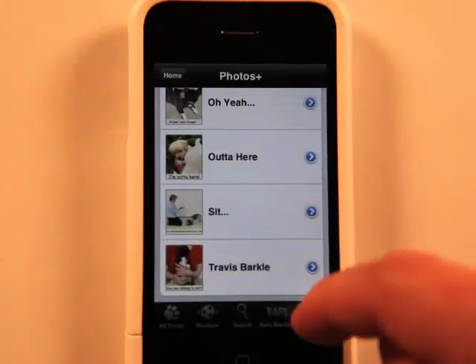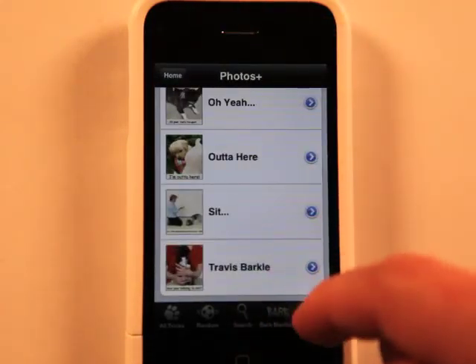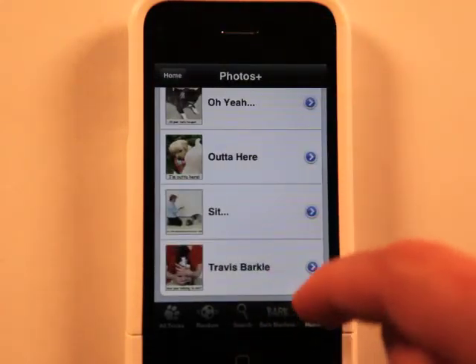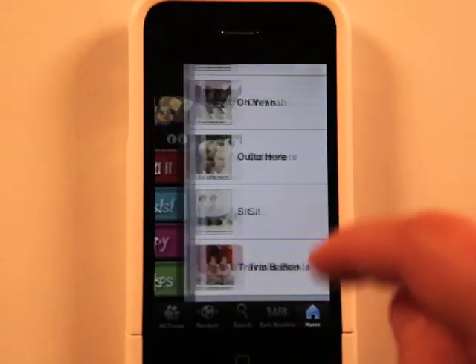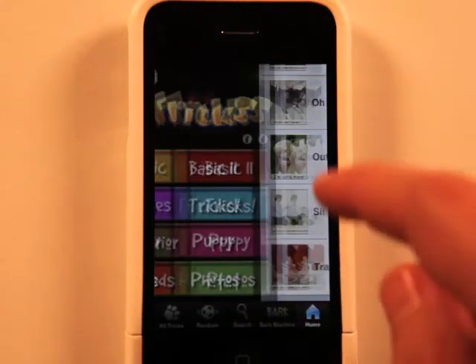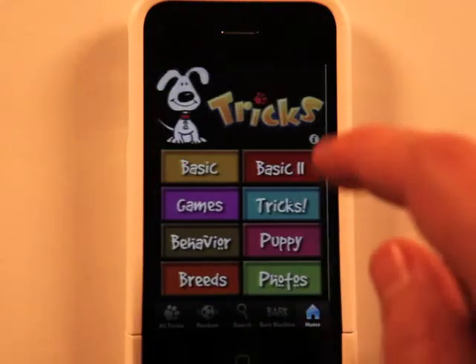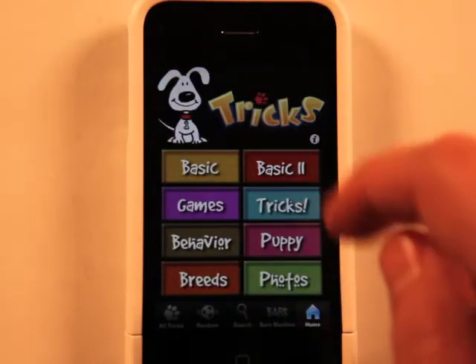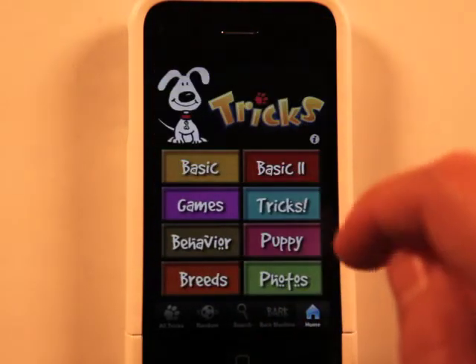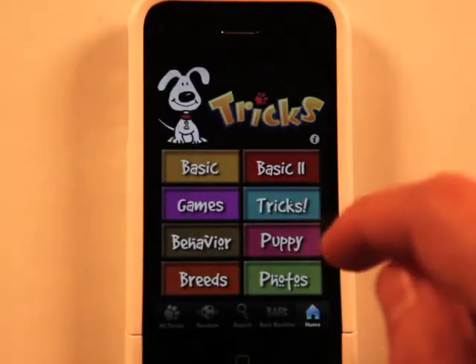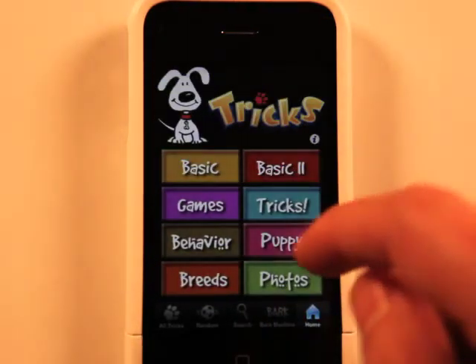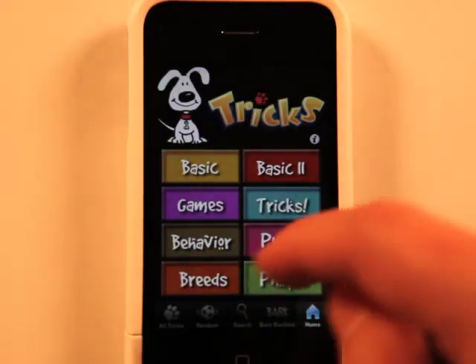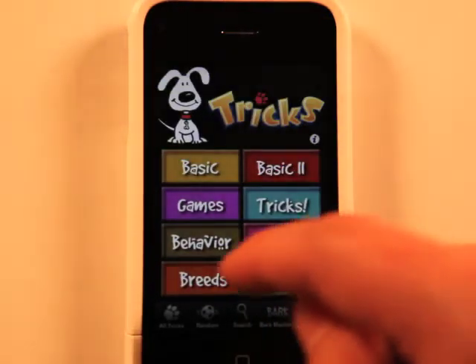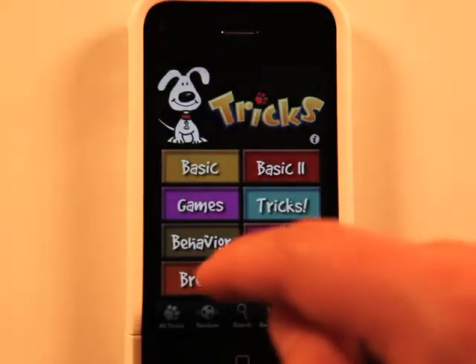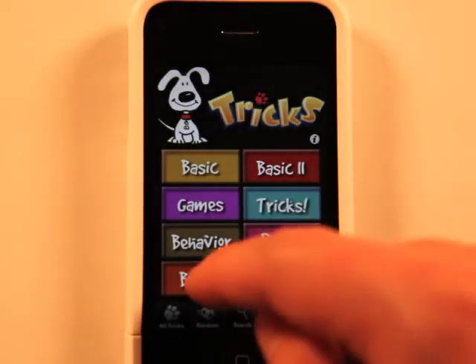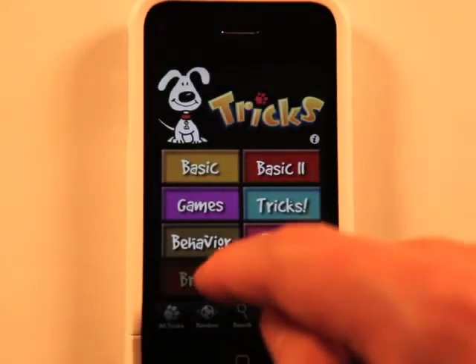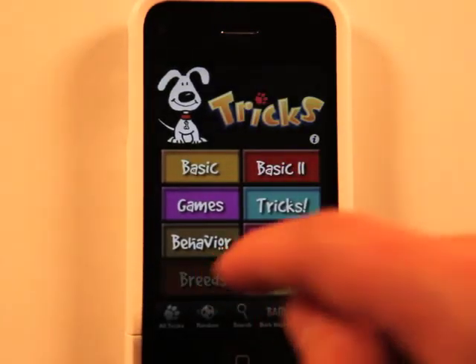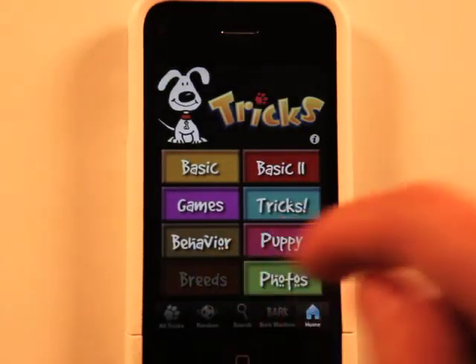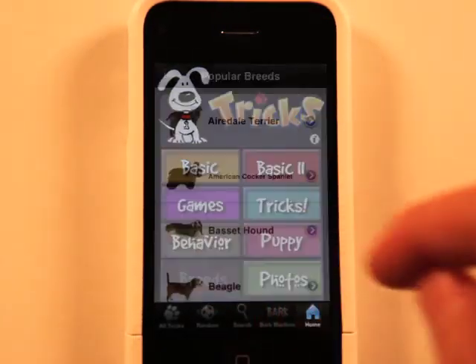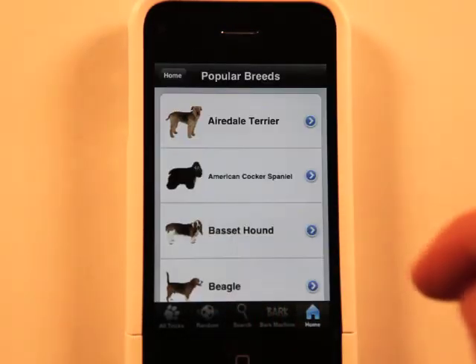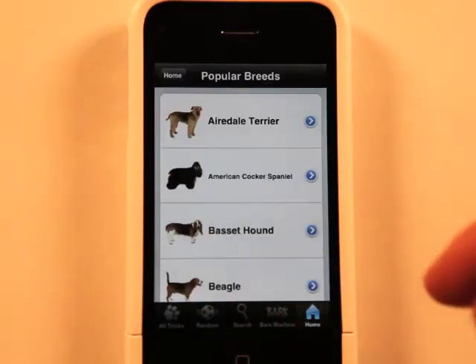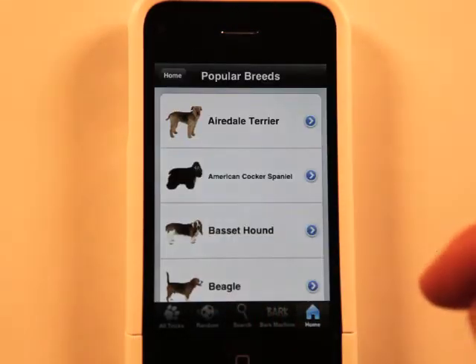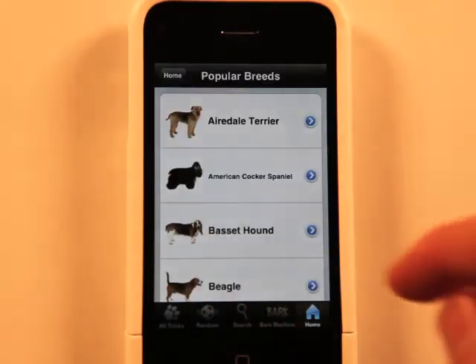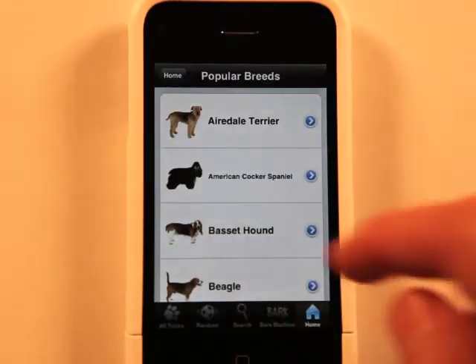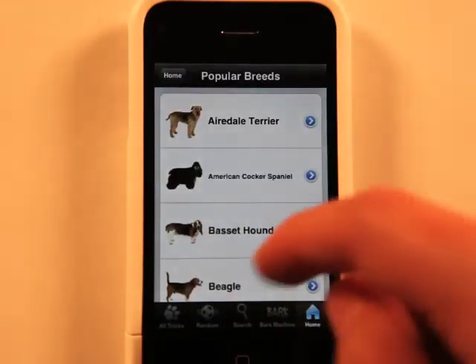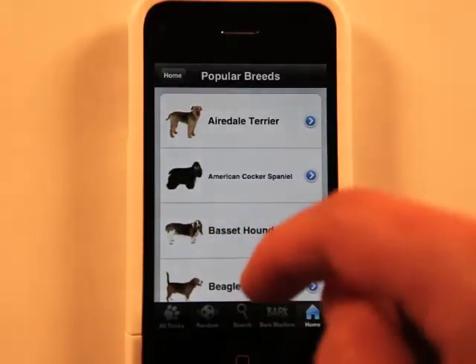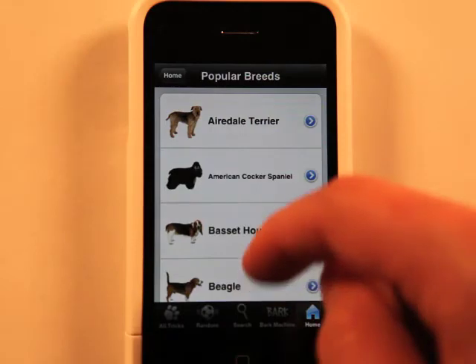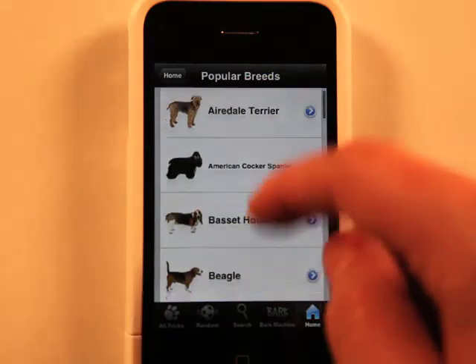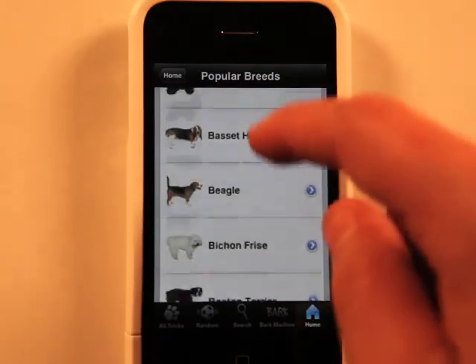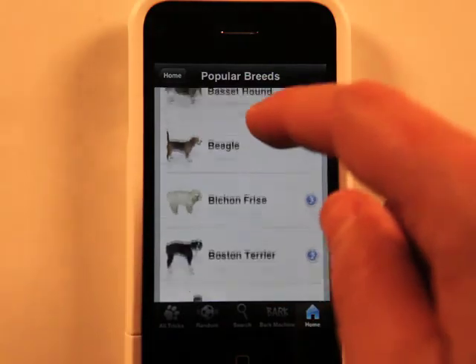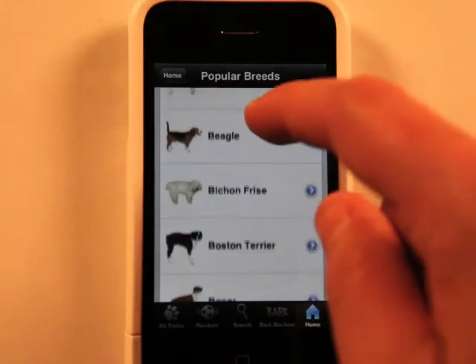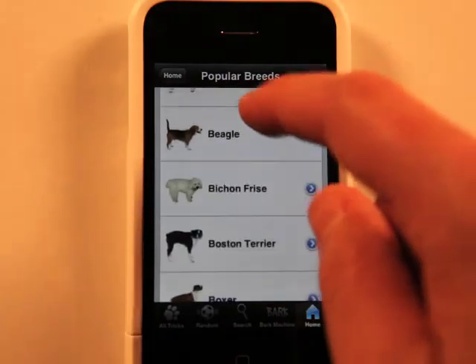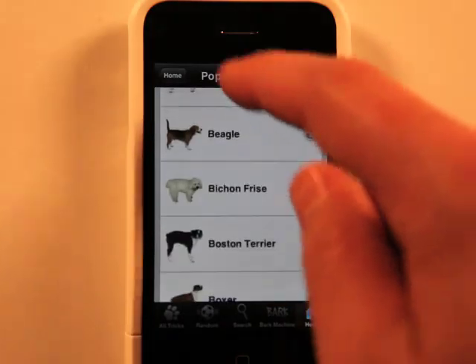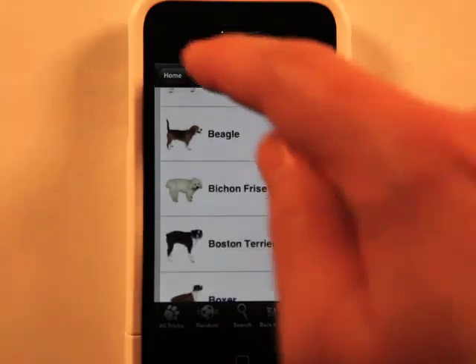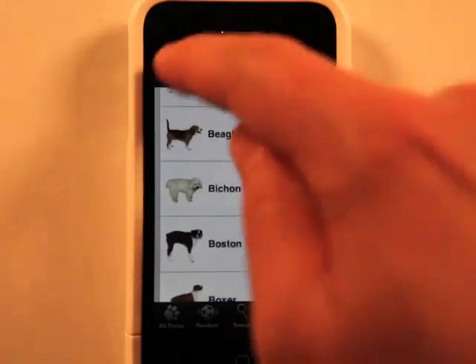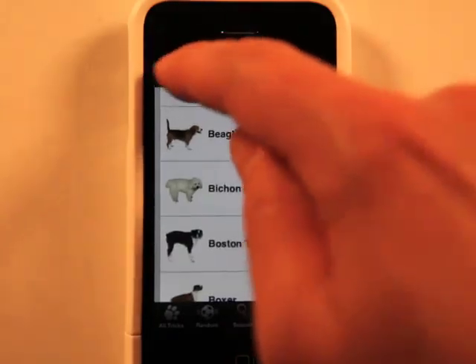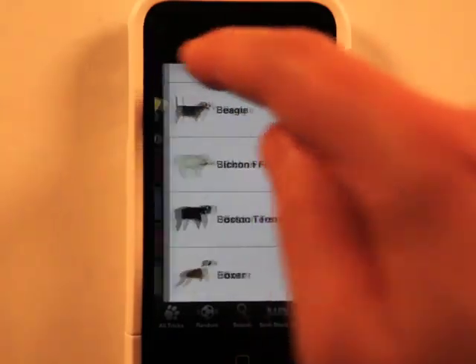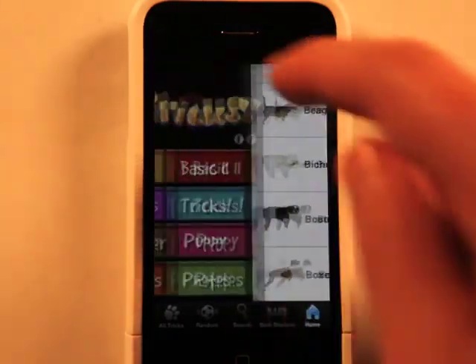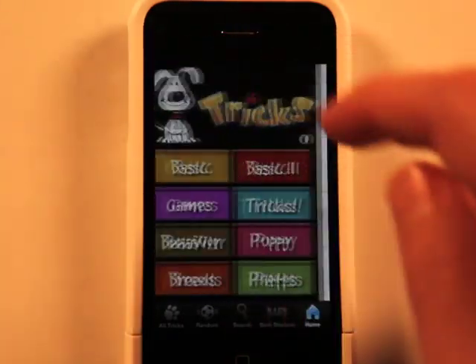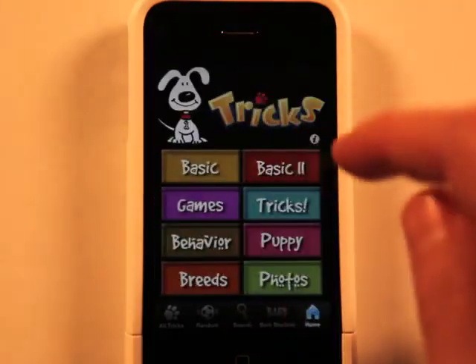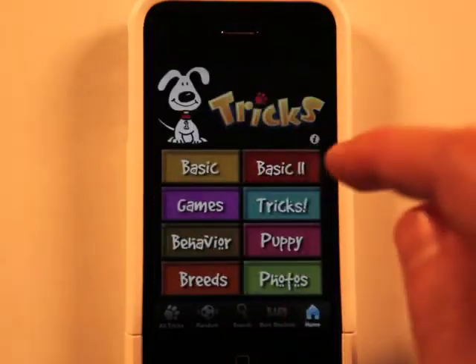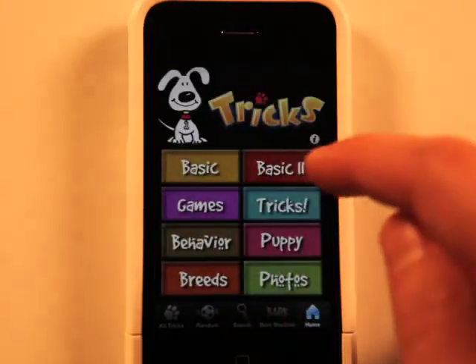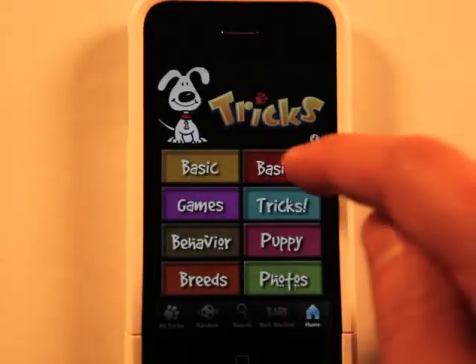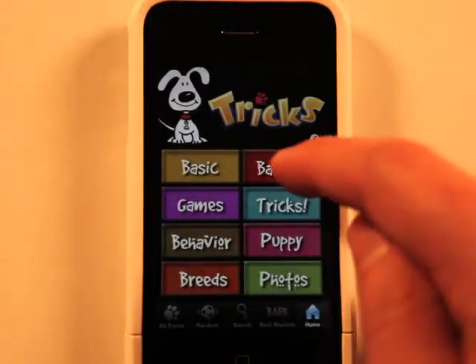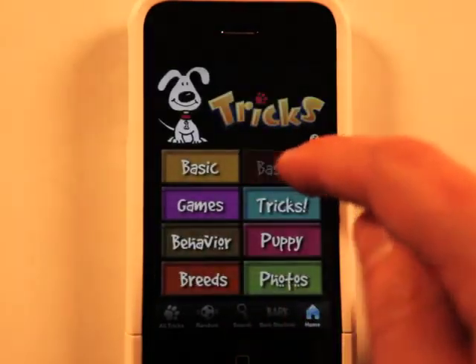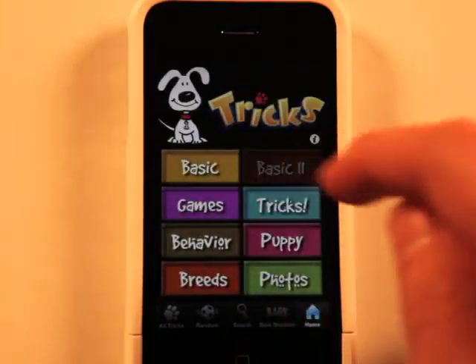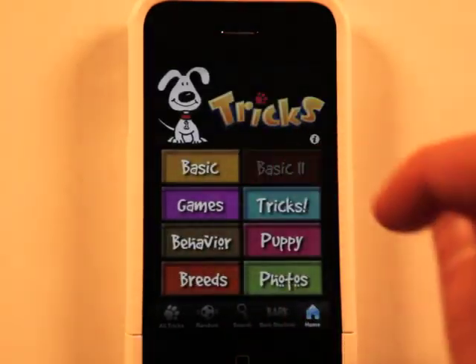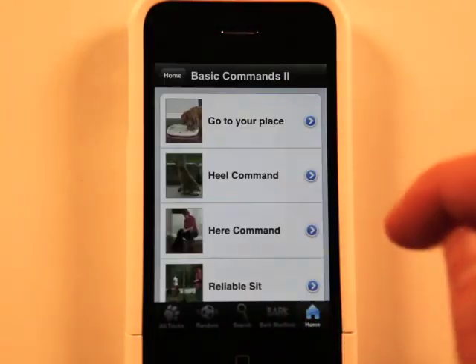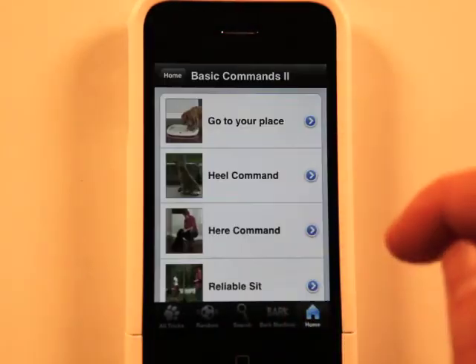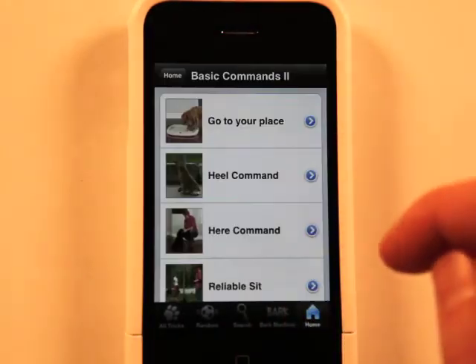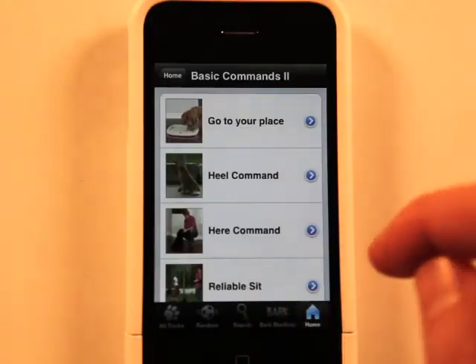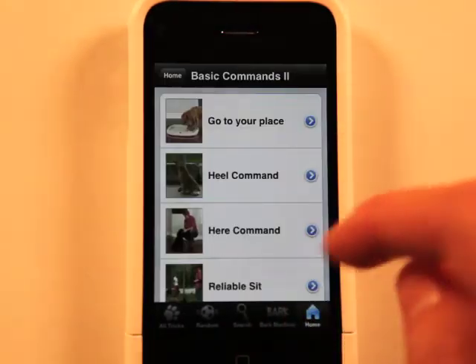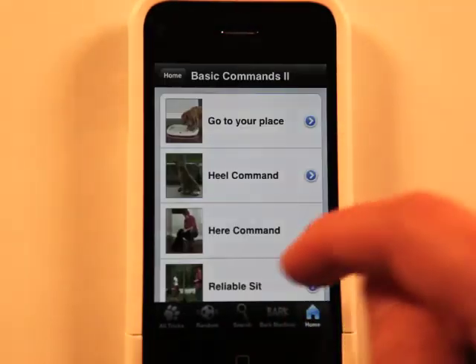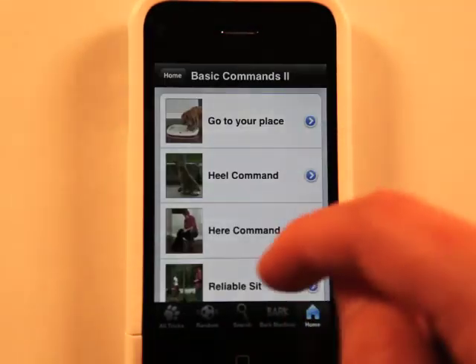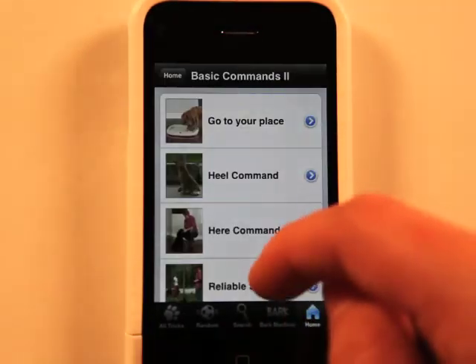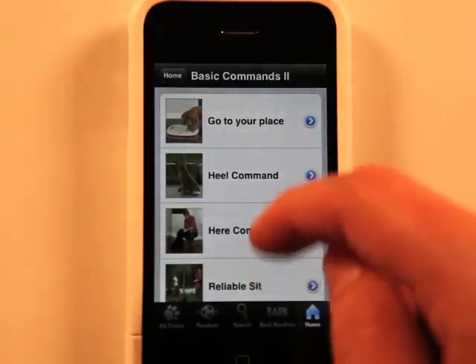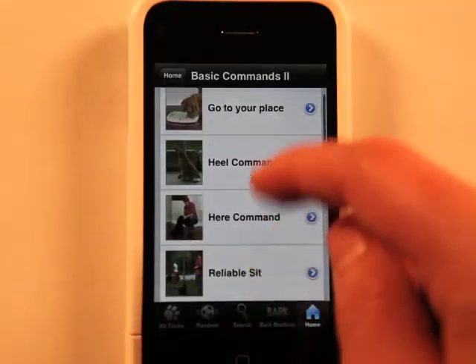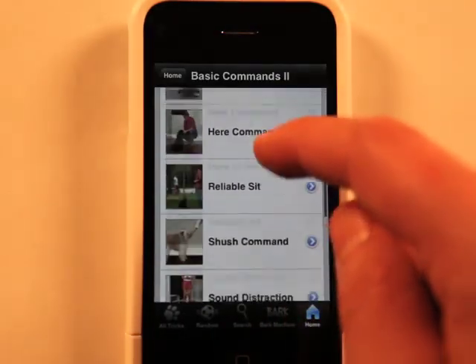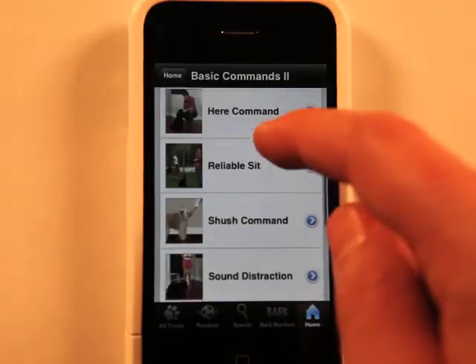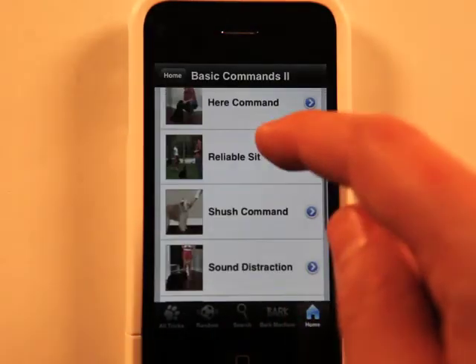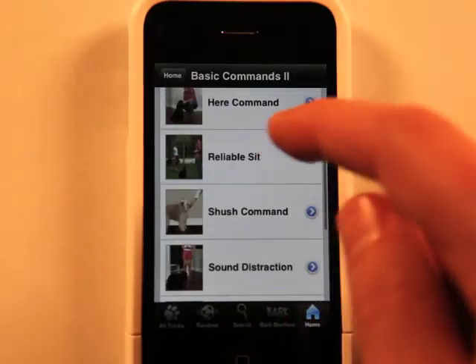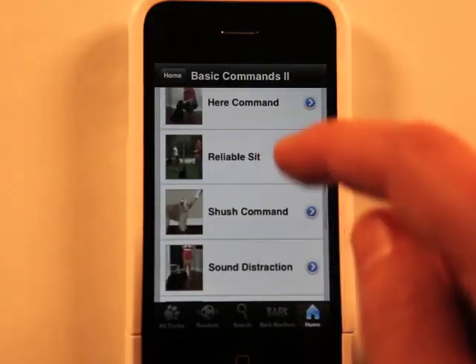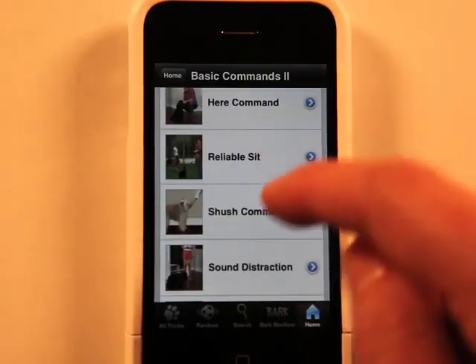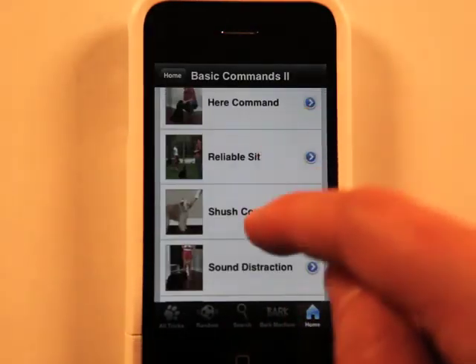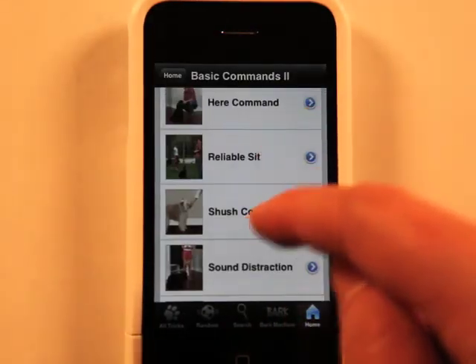Let's go back home. Breeds — information about the different dogs. Some more basic tricks.